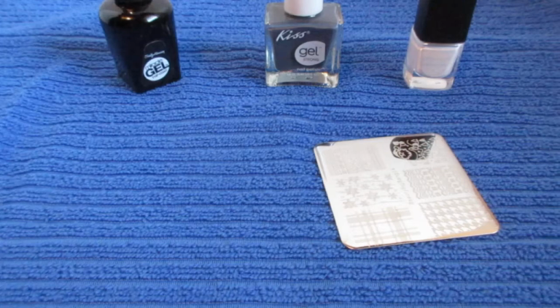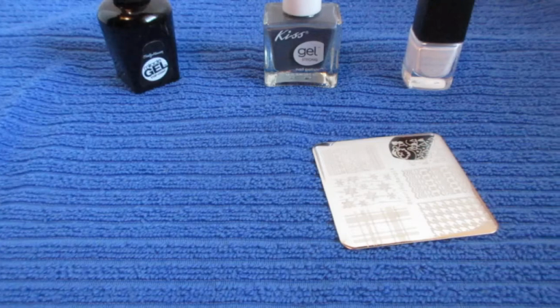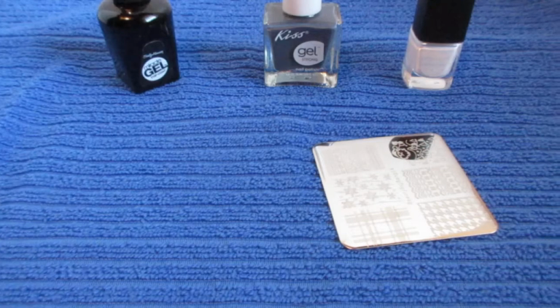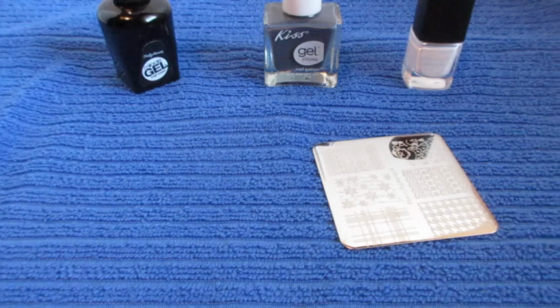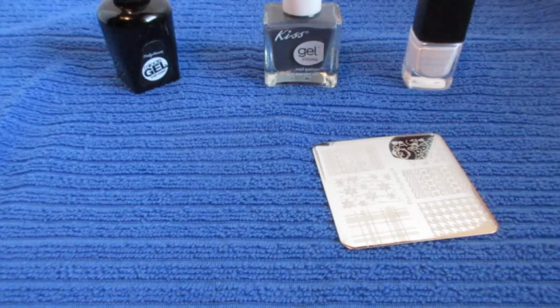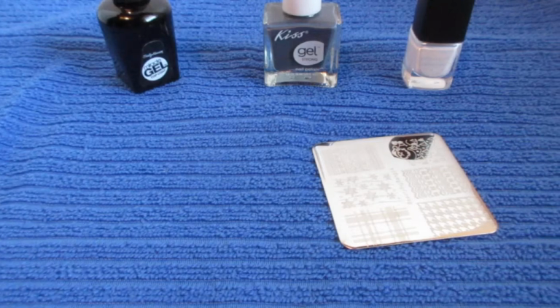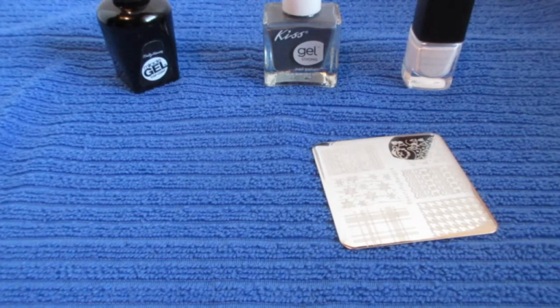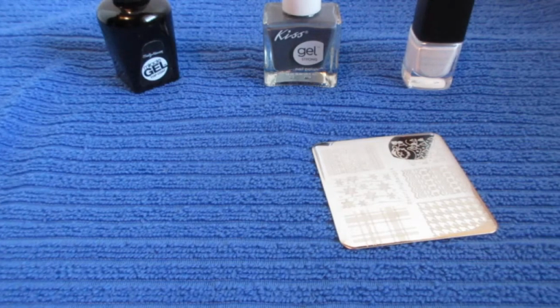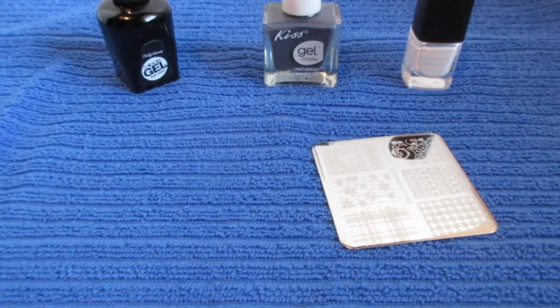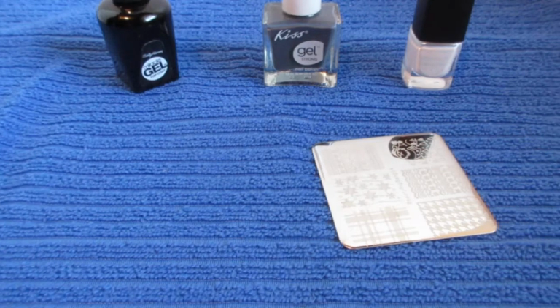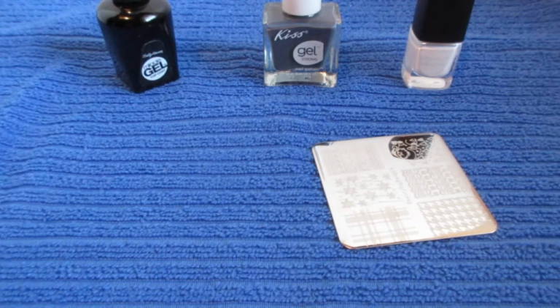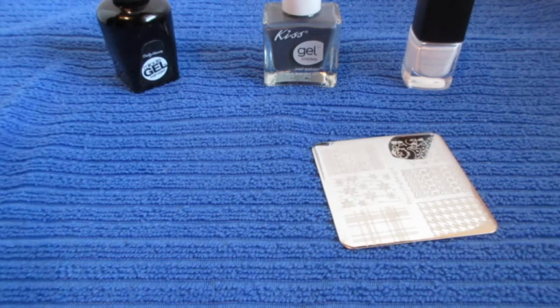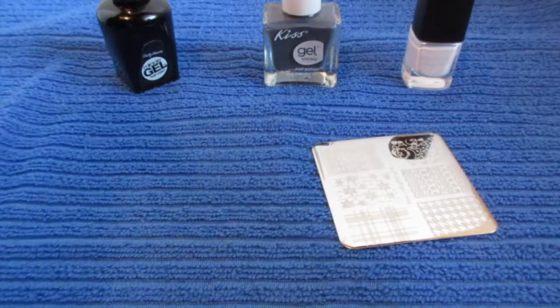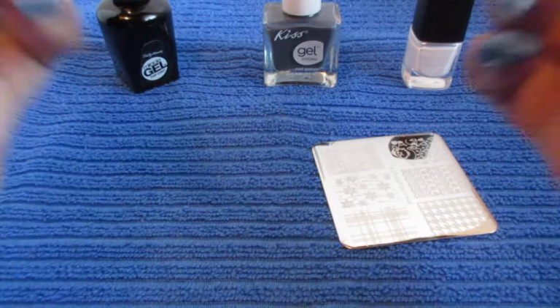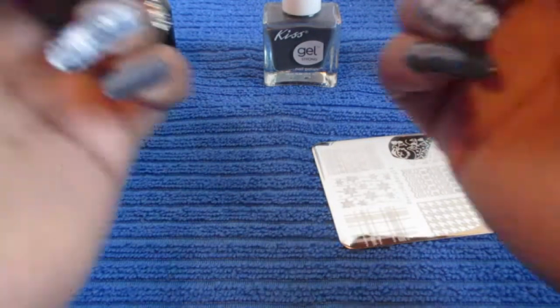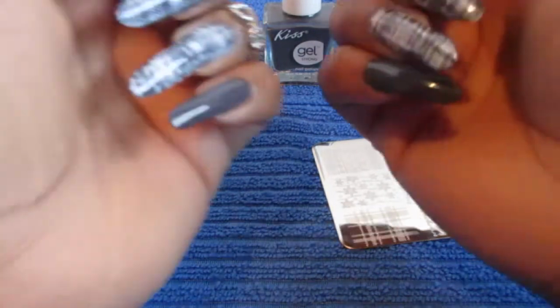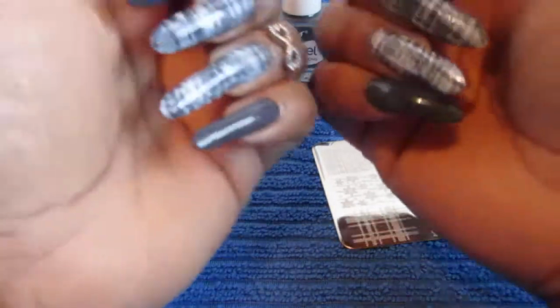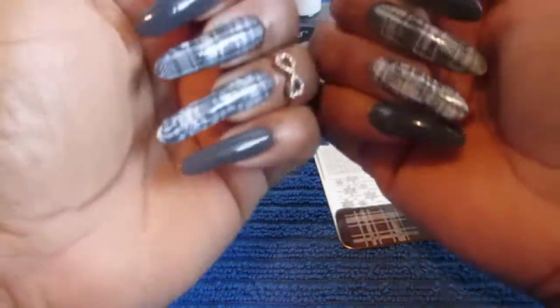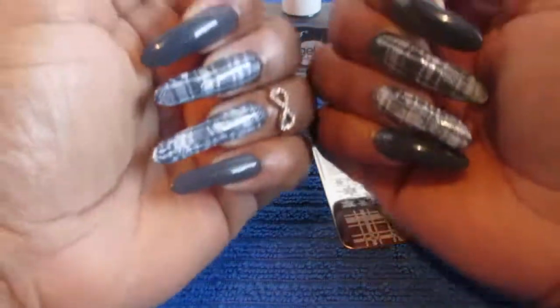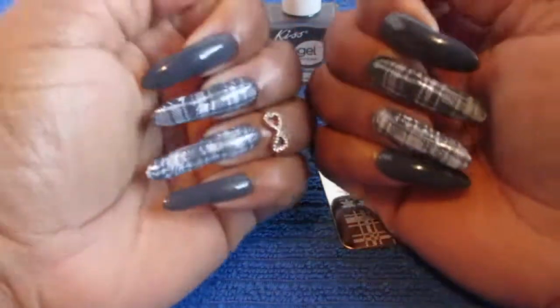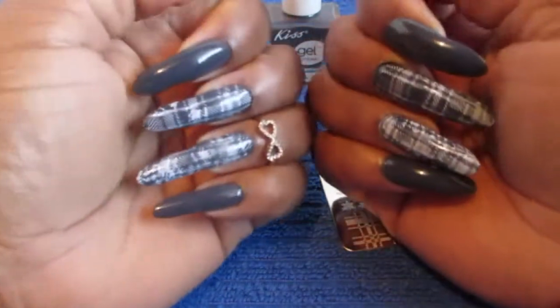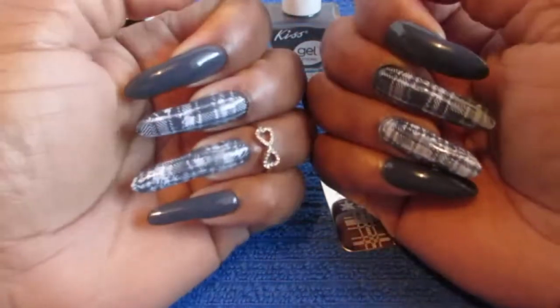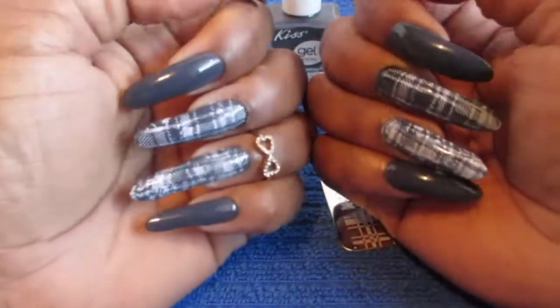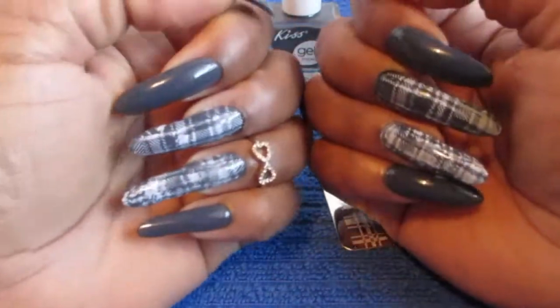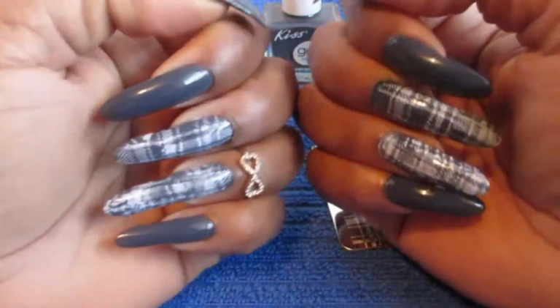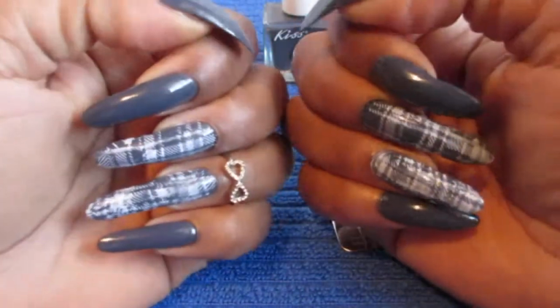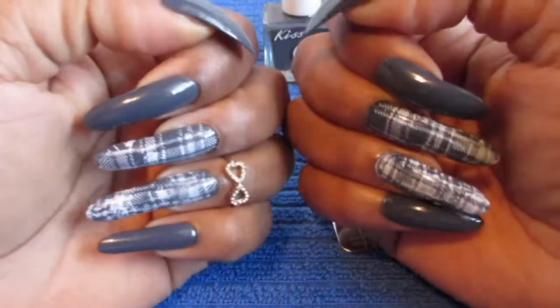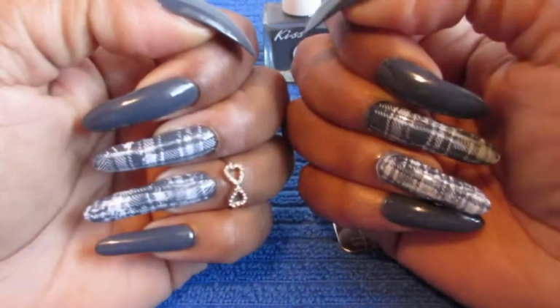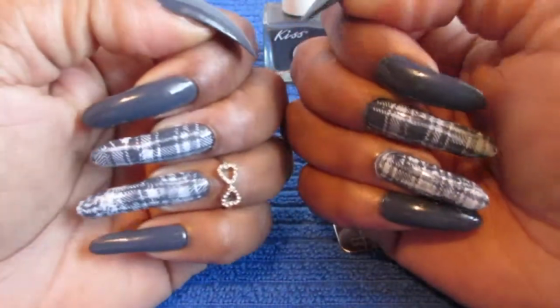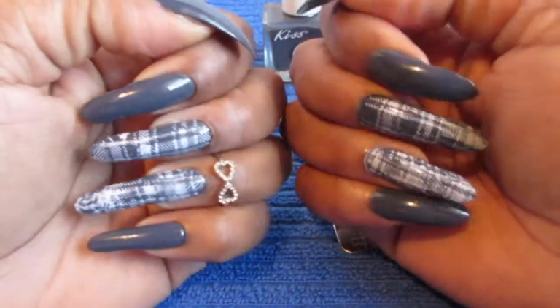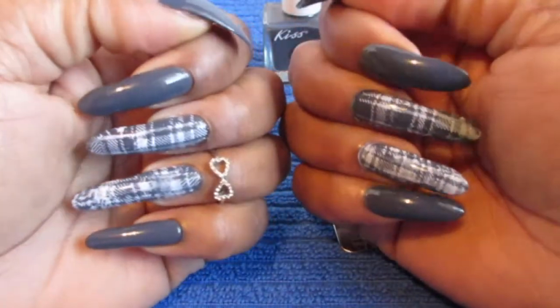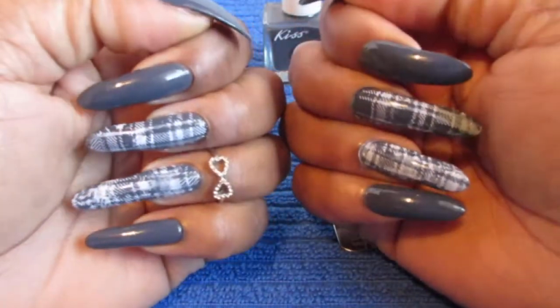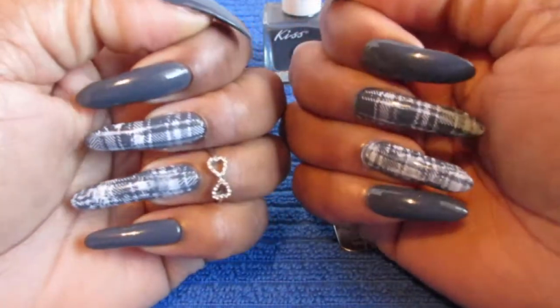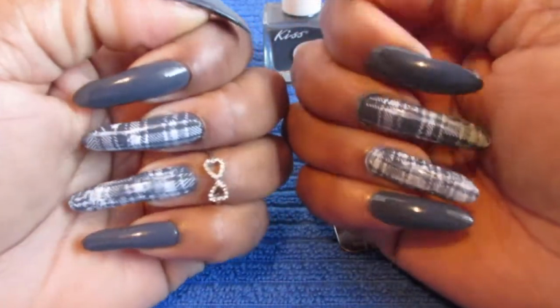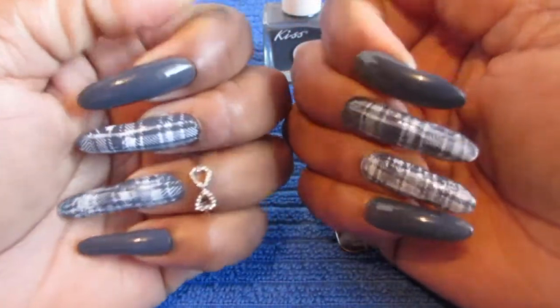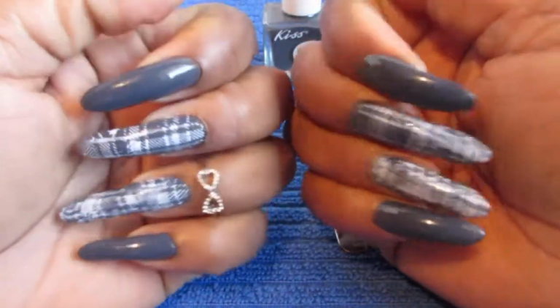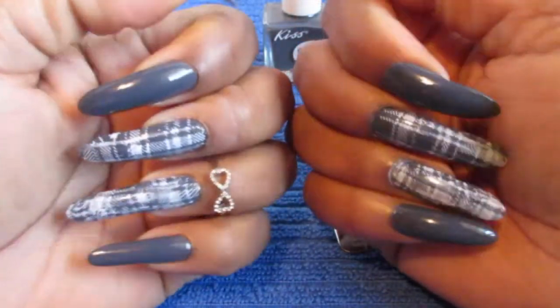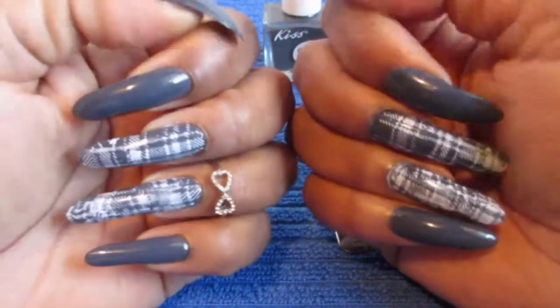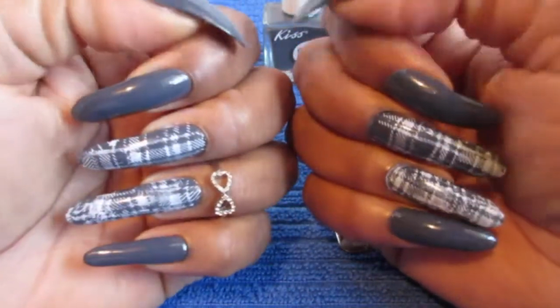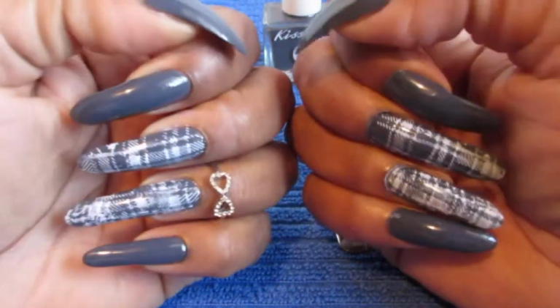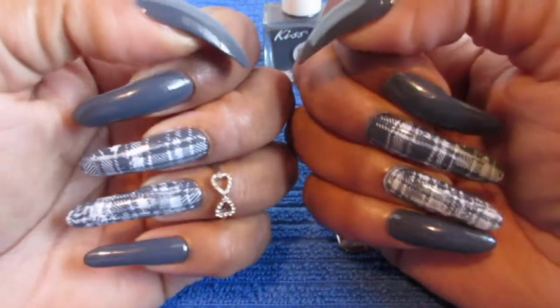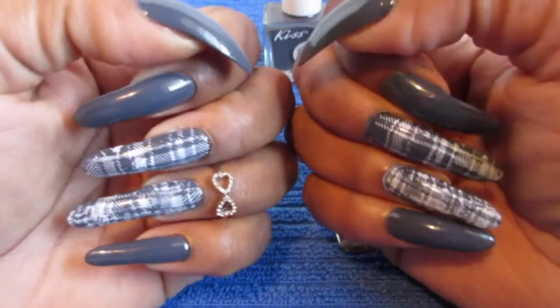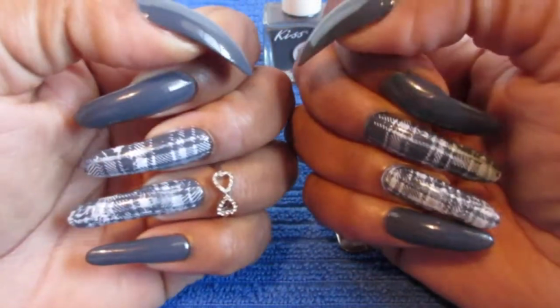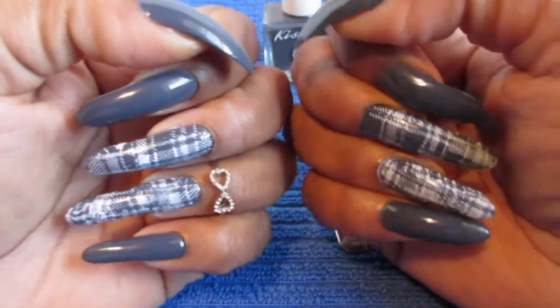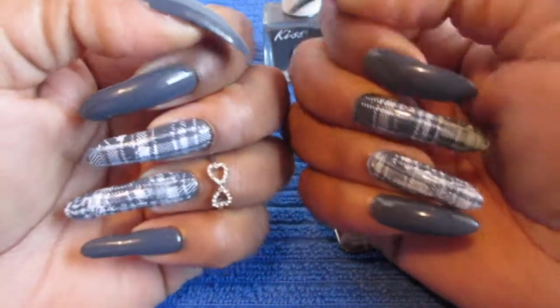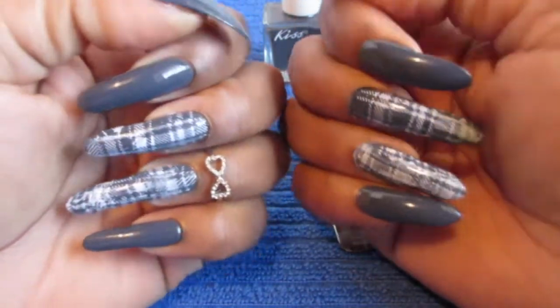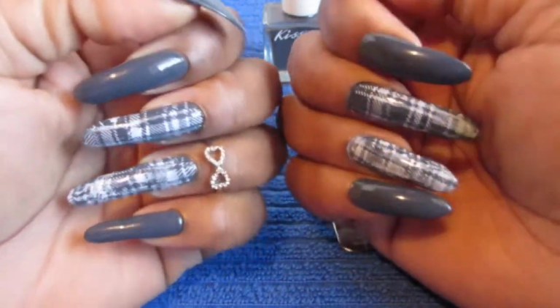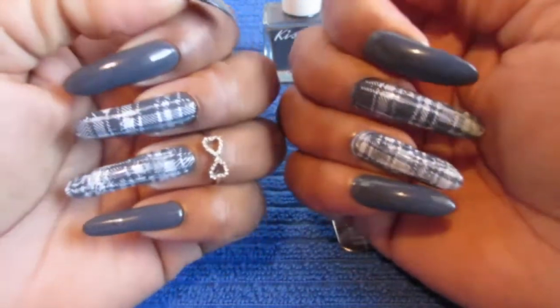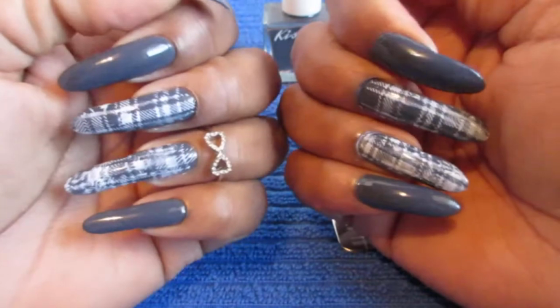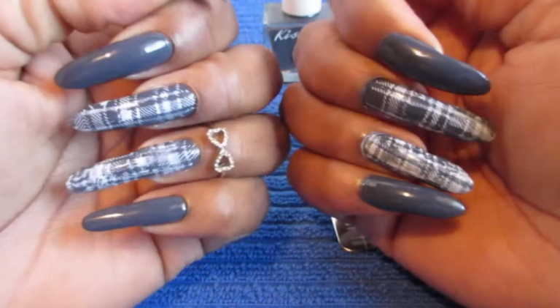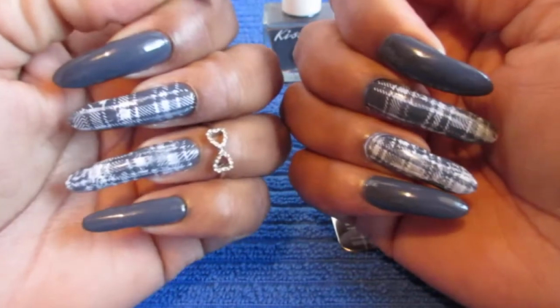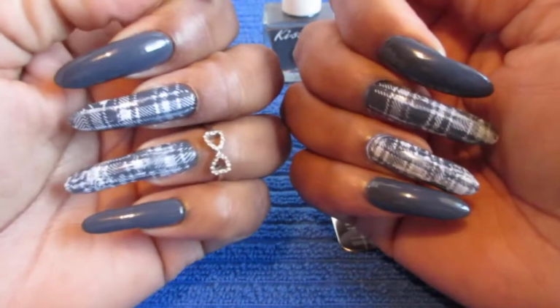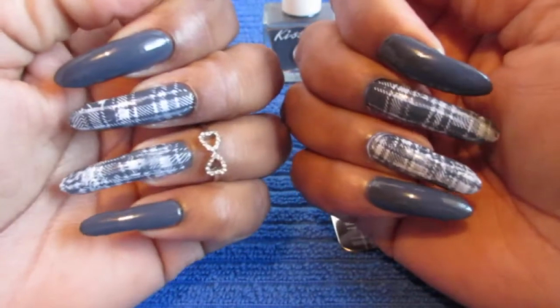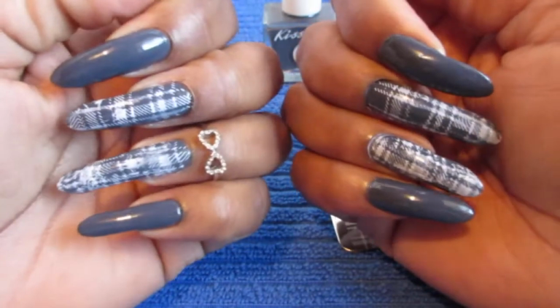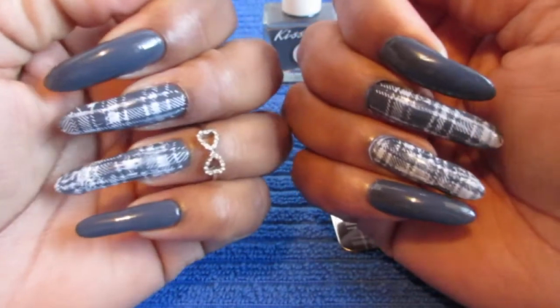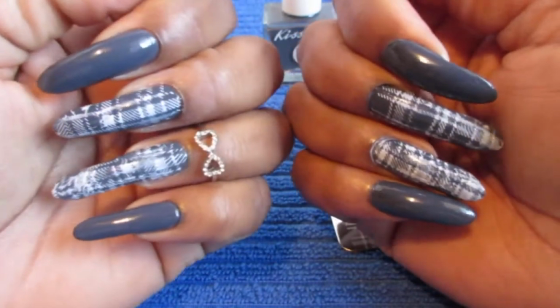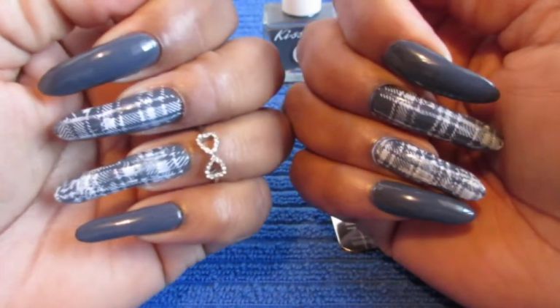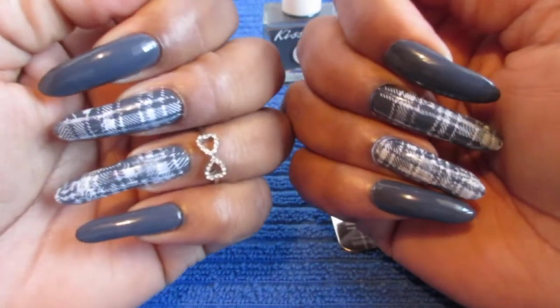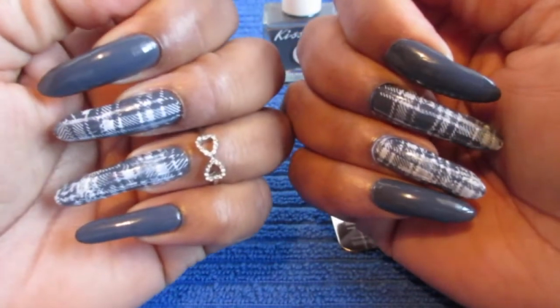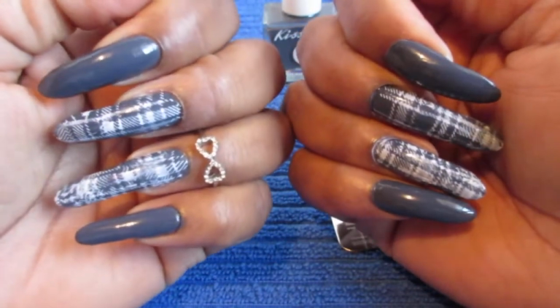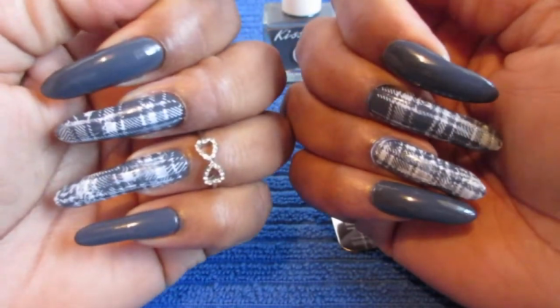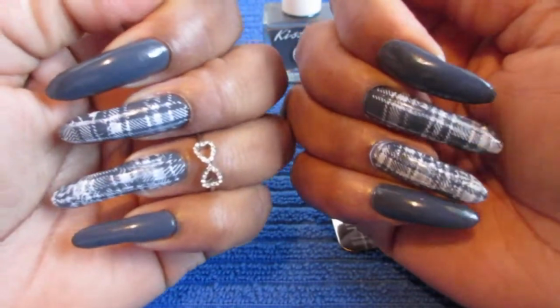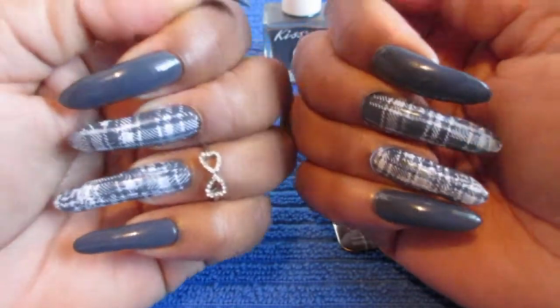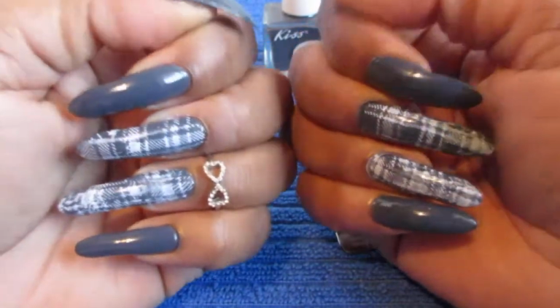Hello everyone, welcome back to my channel. Welcome back to Manicure Sunday. So this is what I have for you guys today.